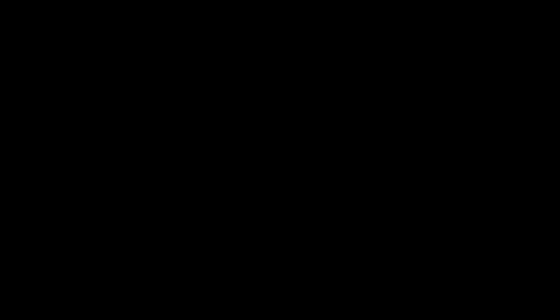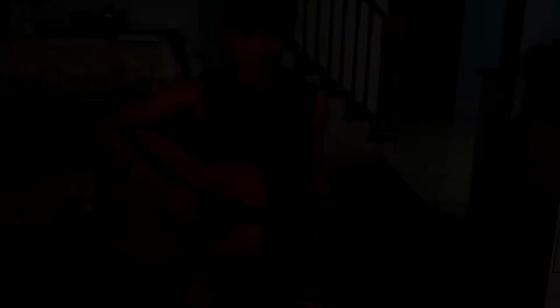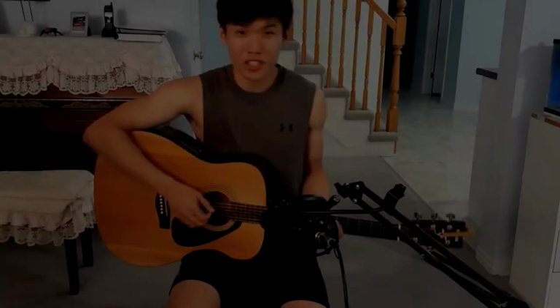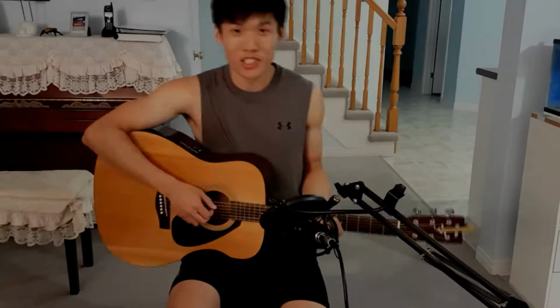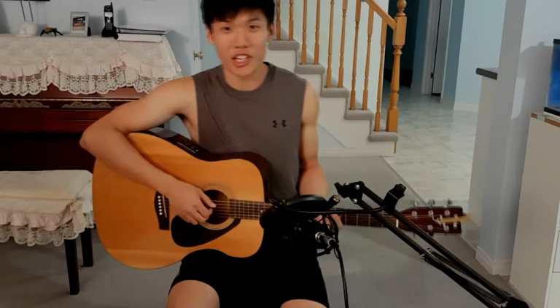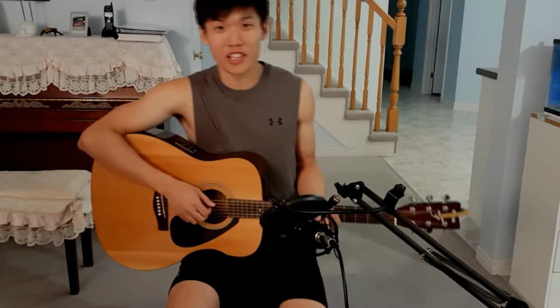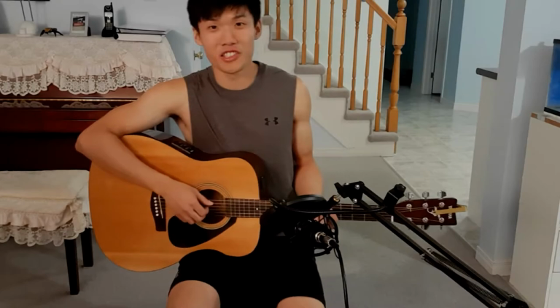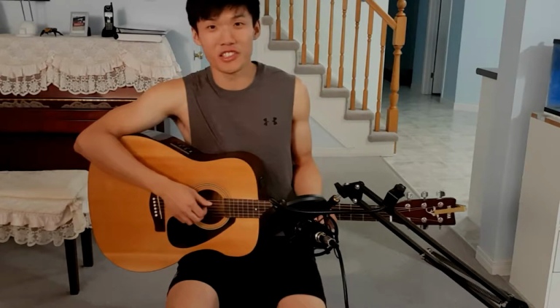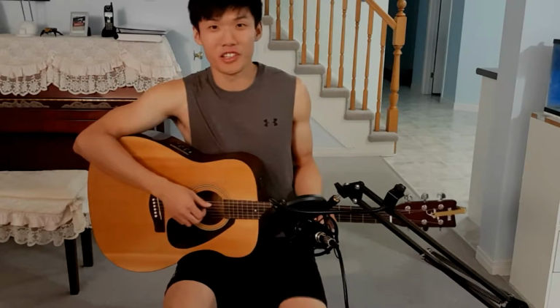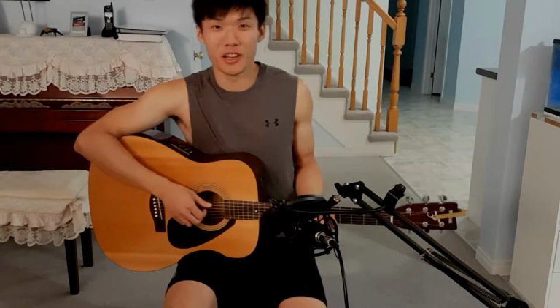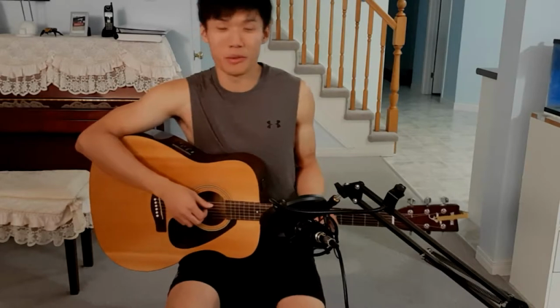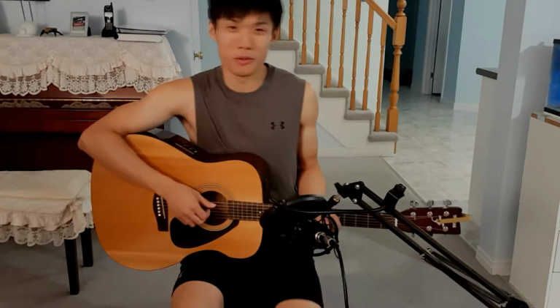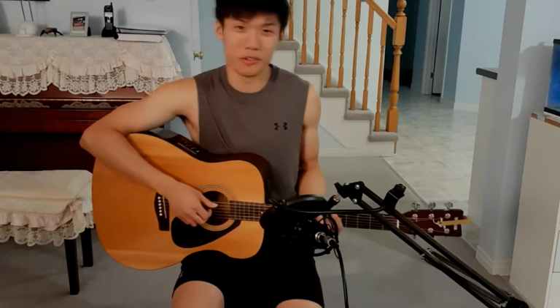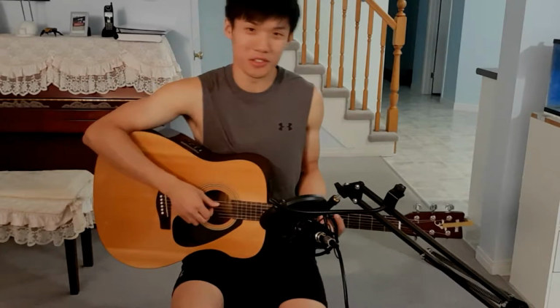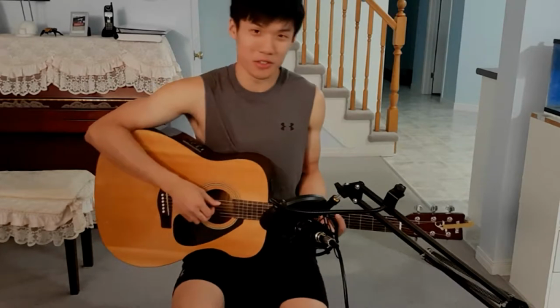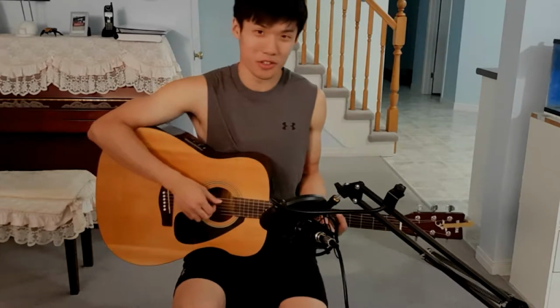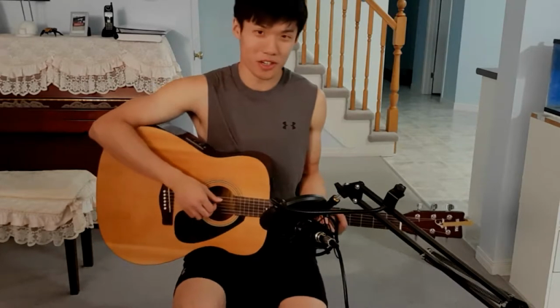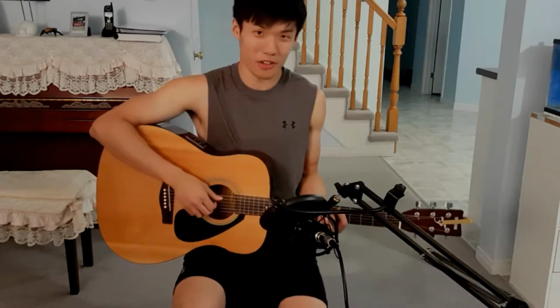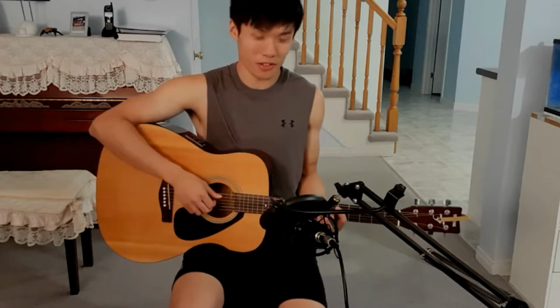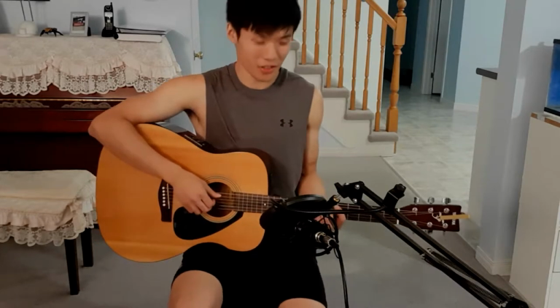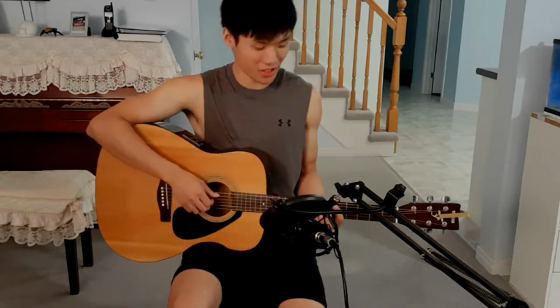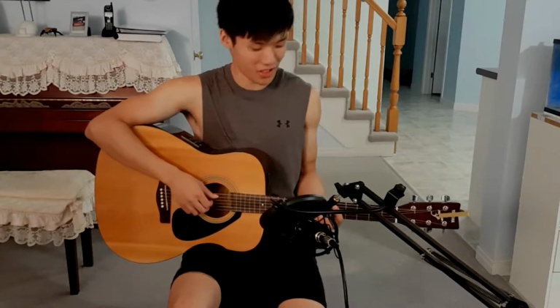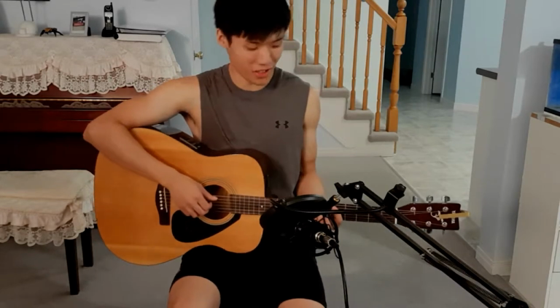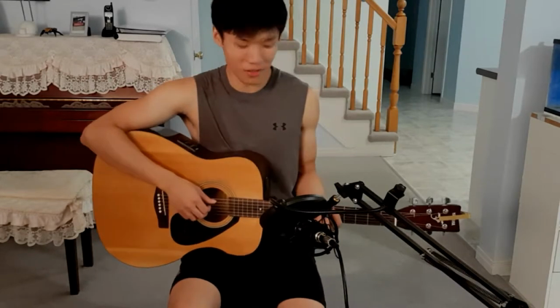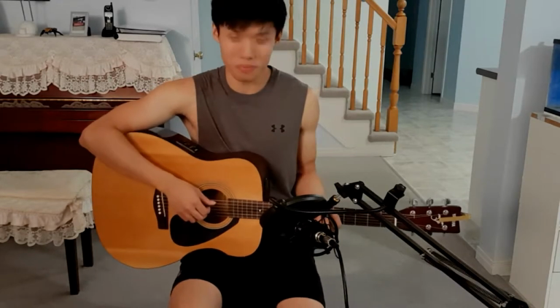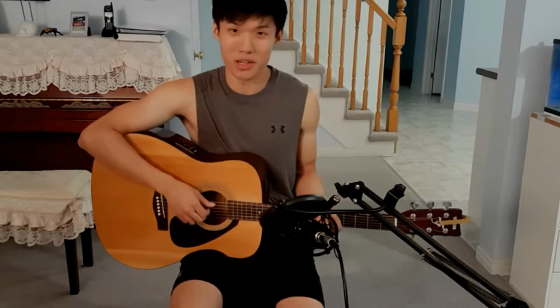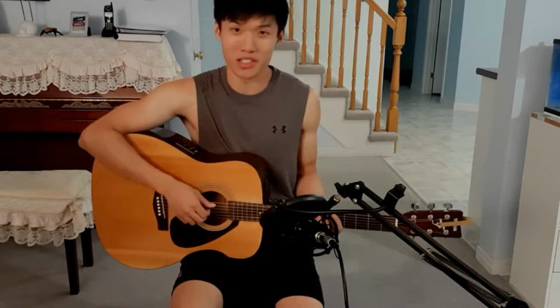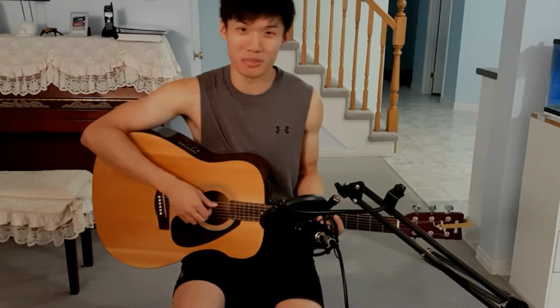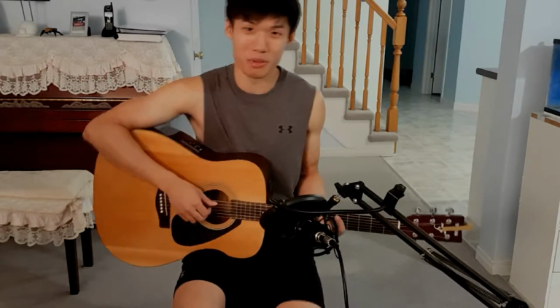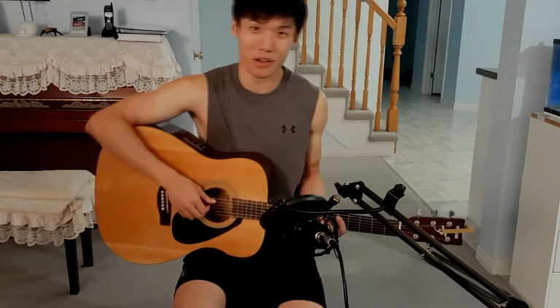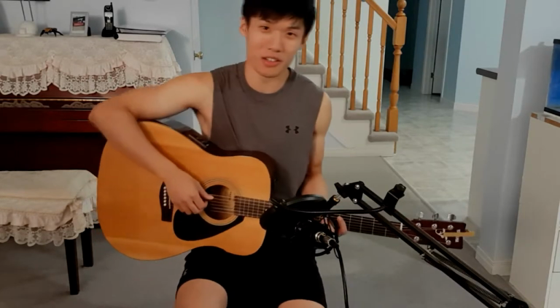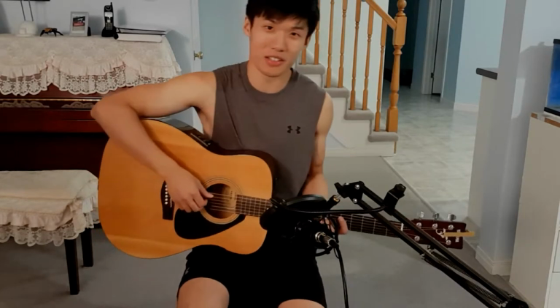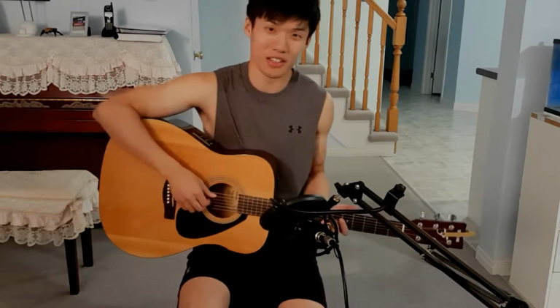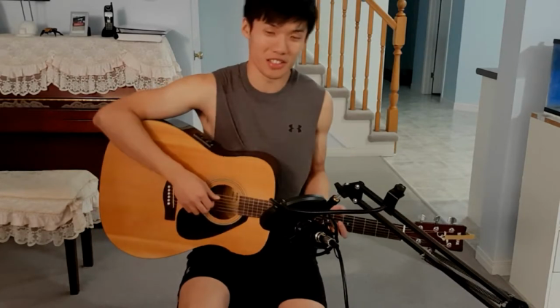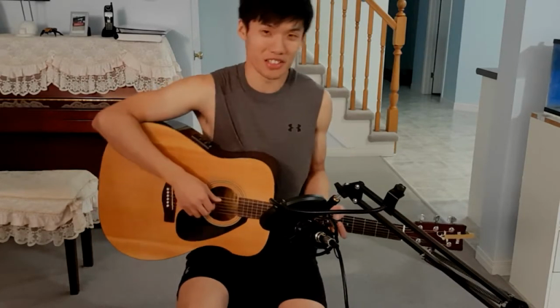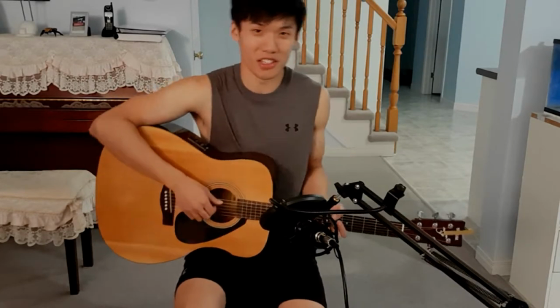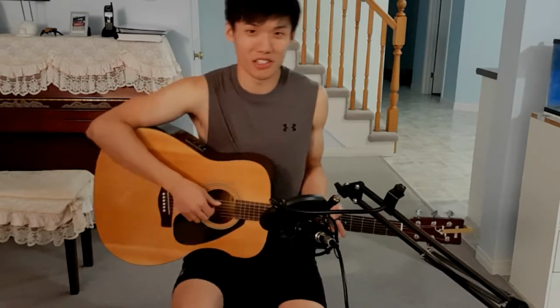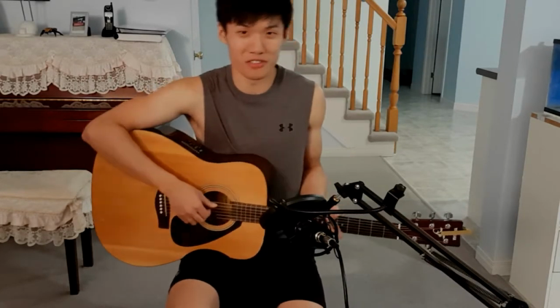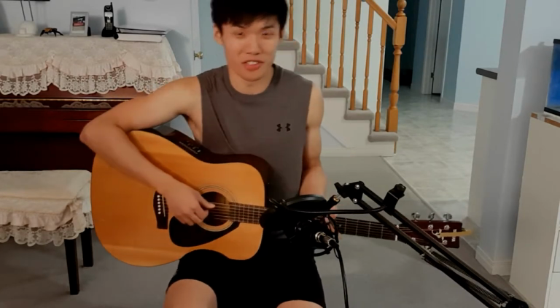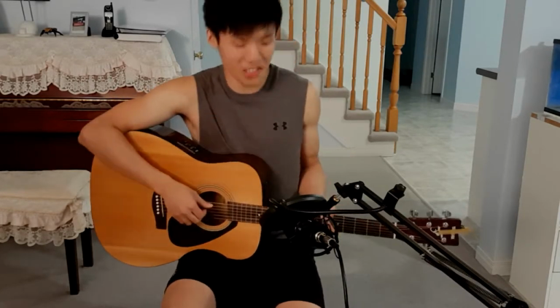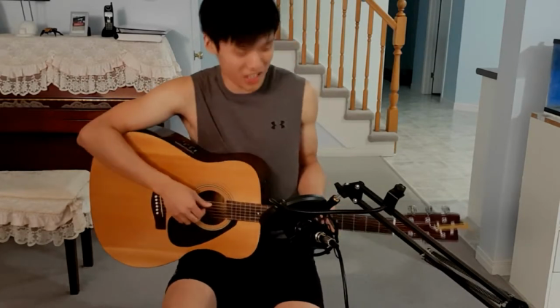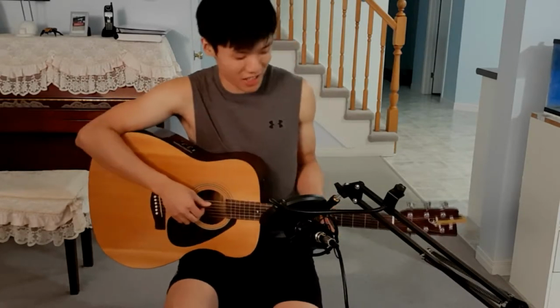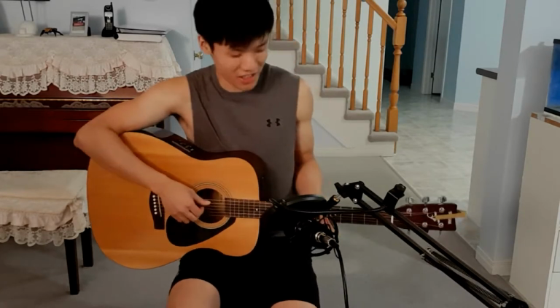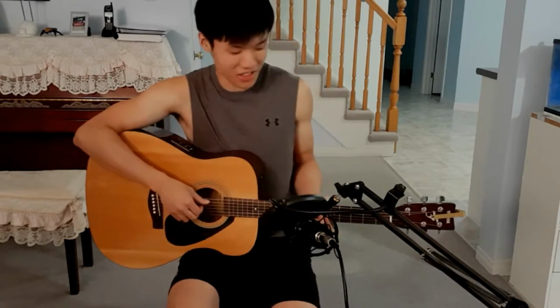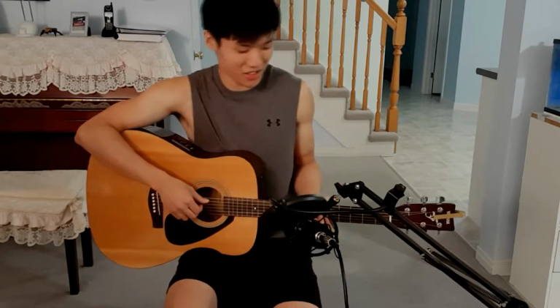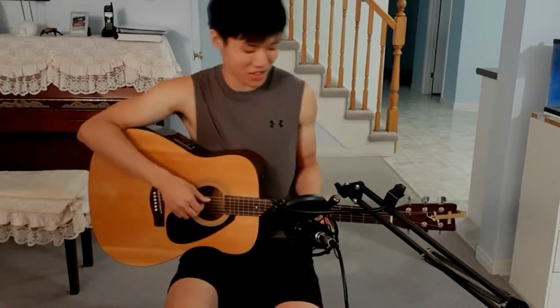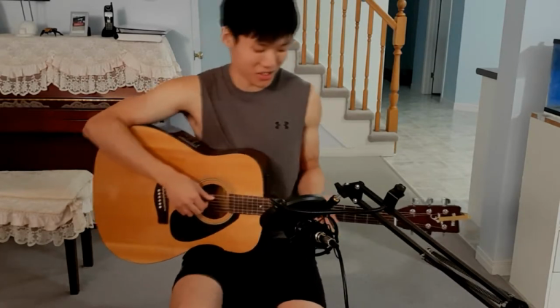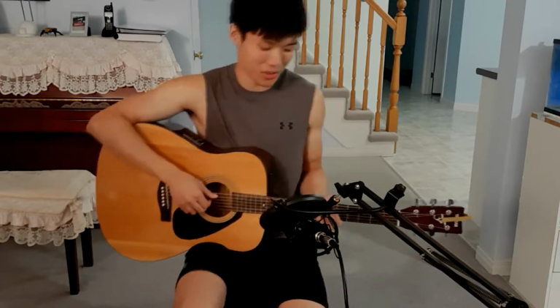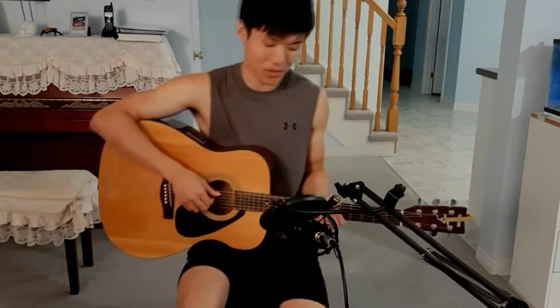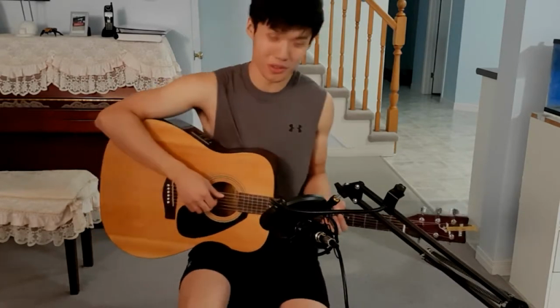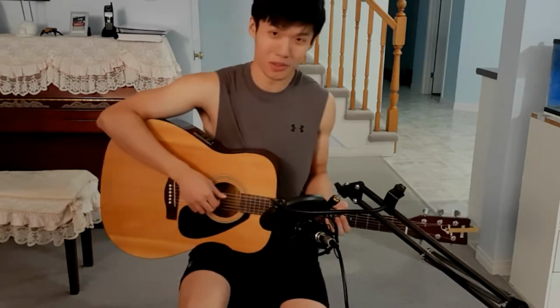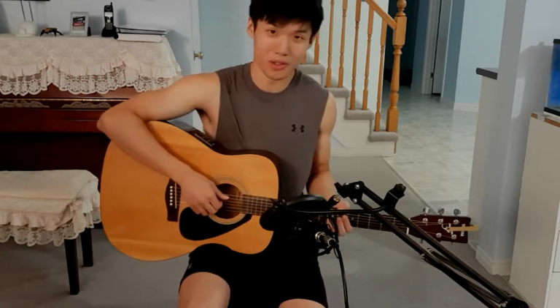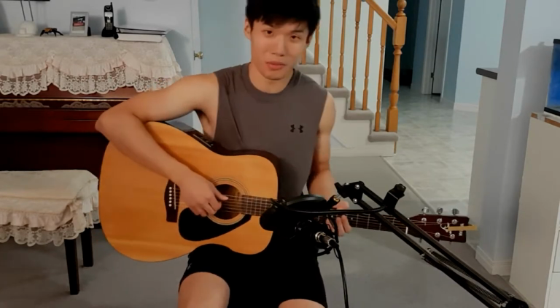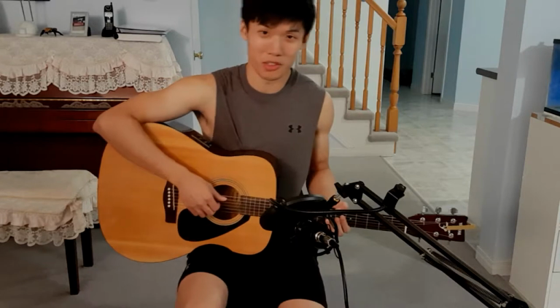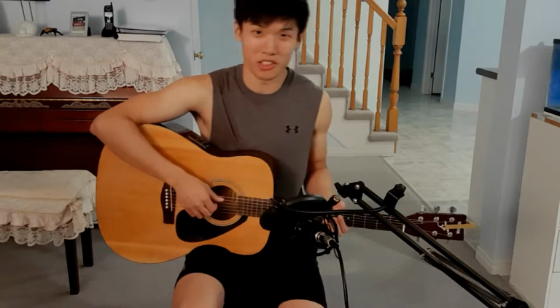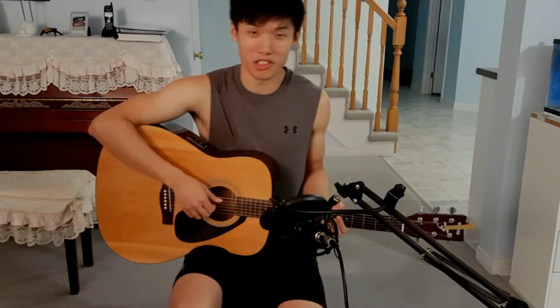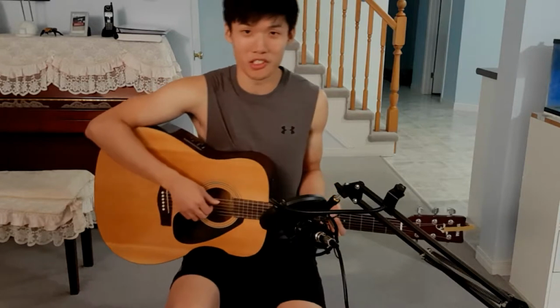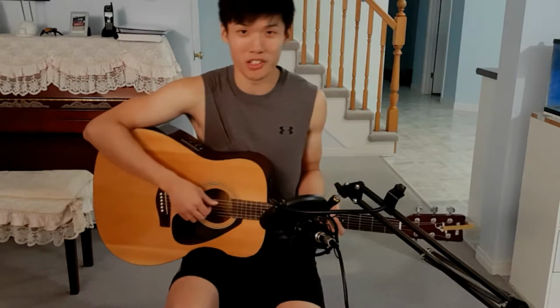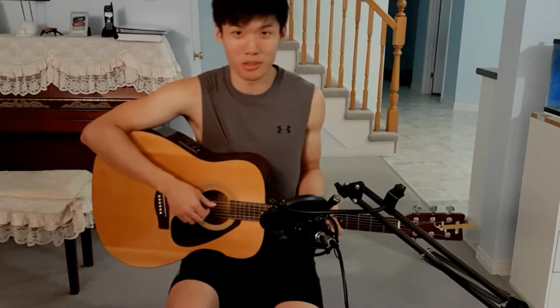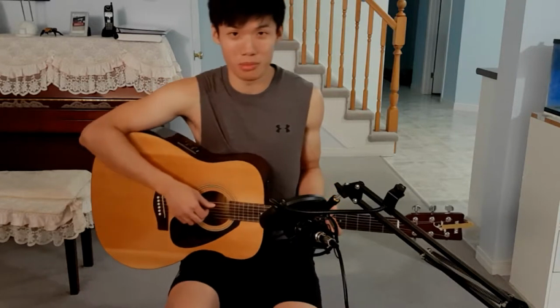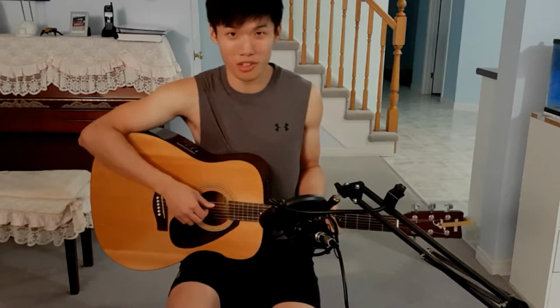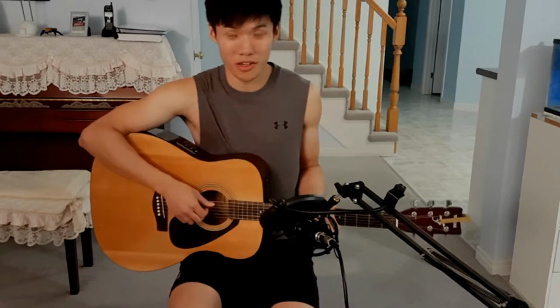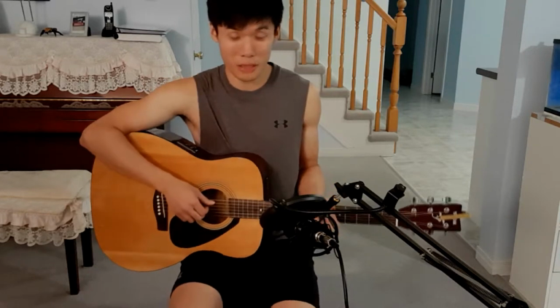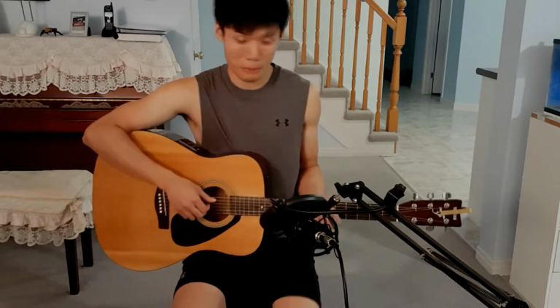J.S. Lee came out with a new cover called Best Part, and it sounds really jazzy, so I'm going to teach you how to play it.